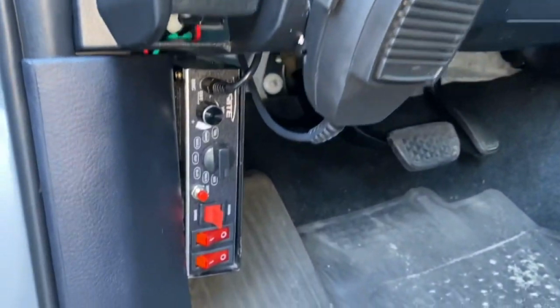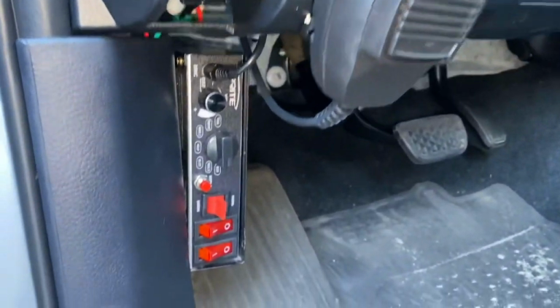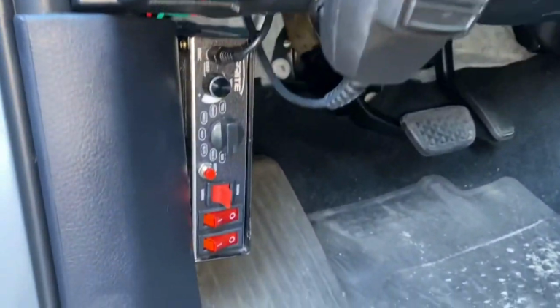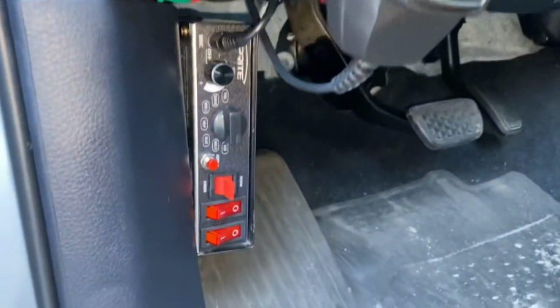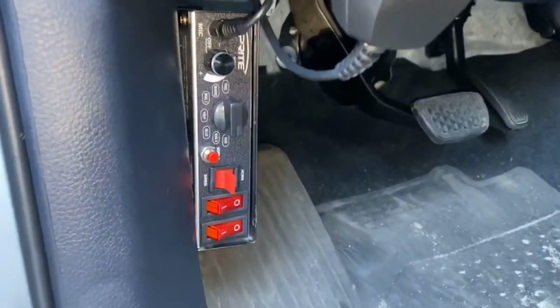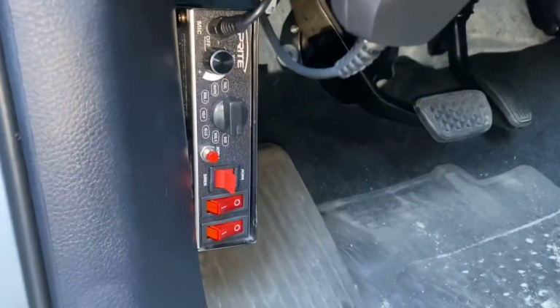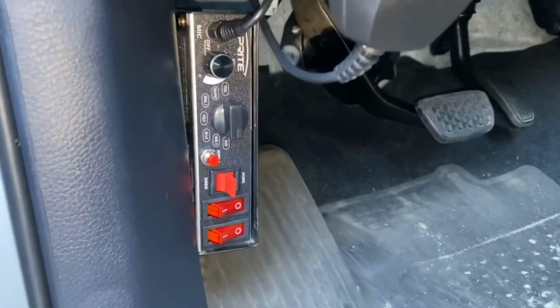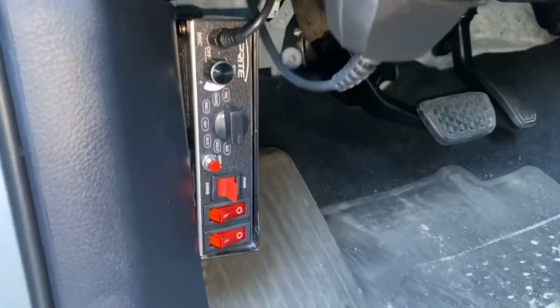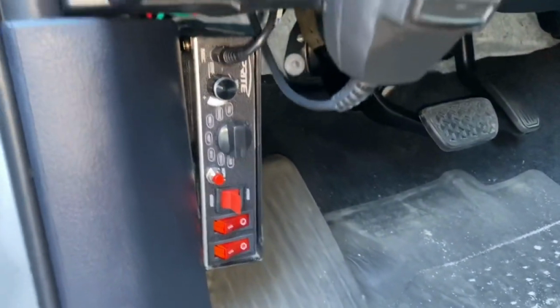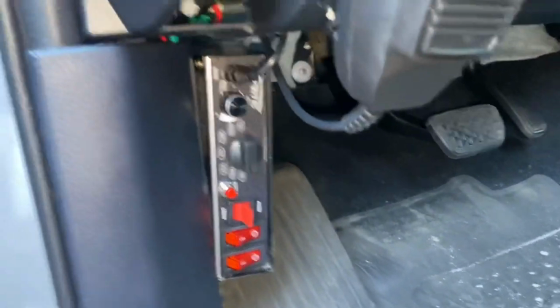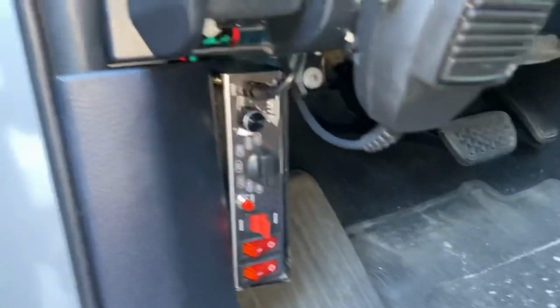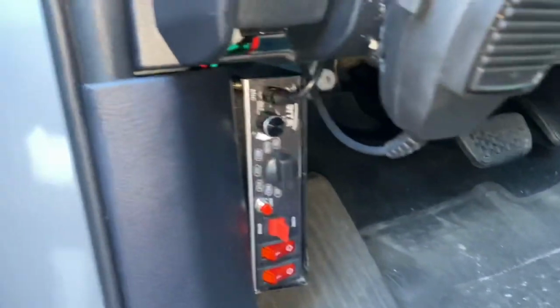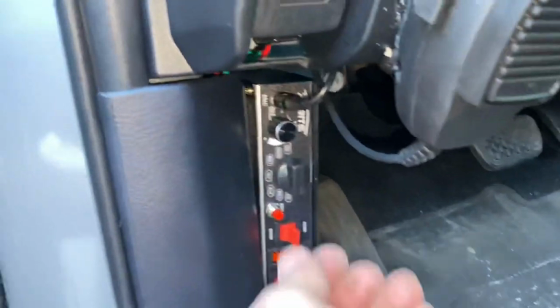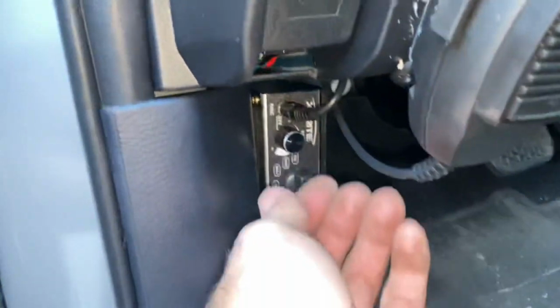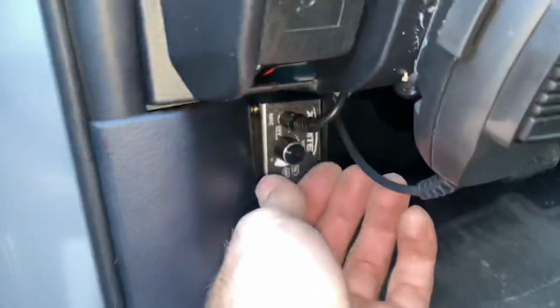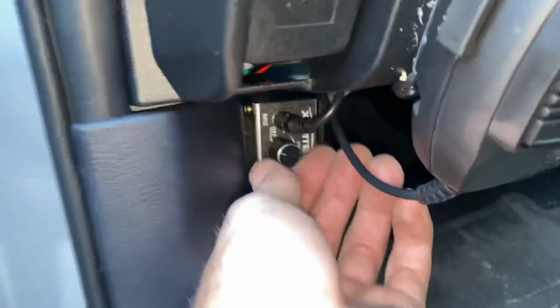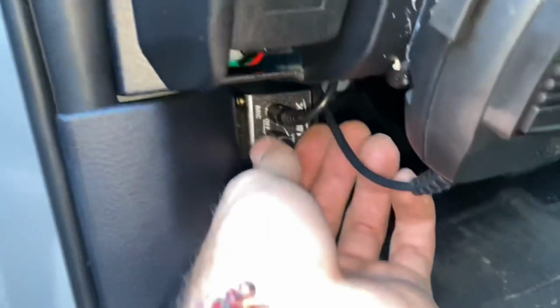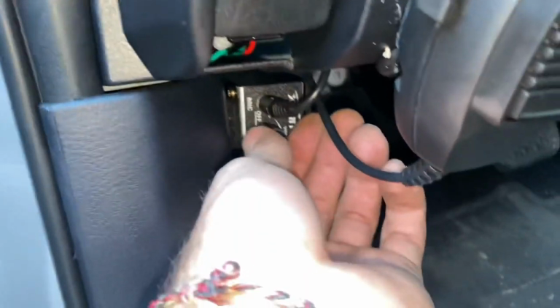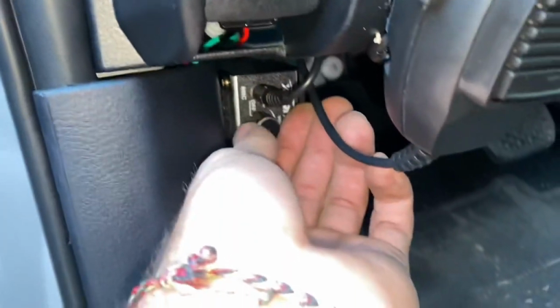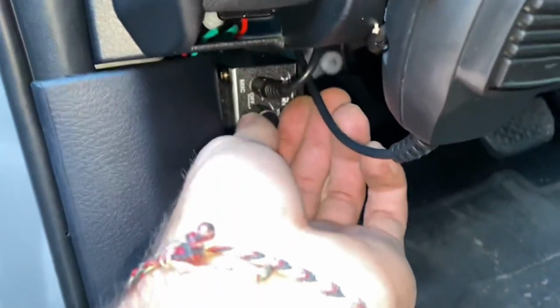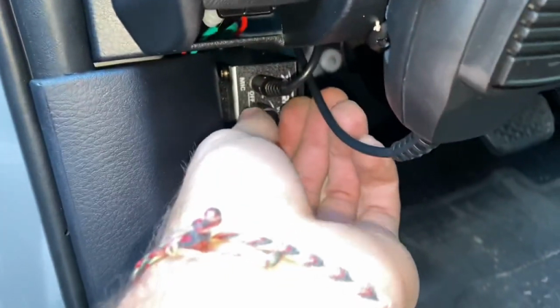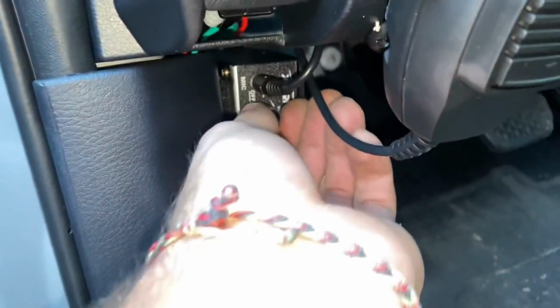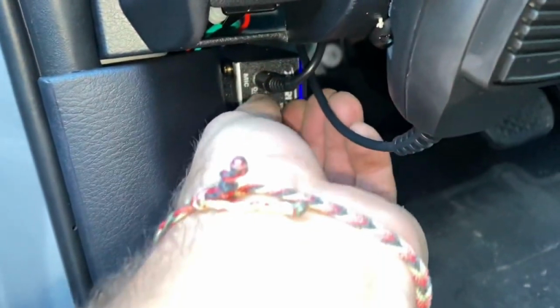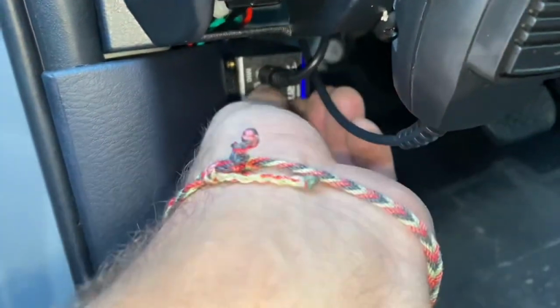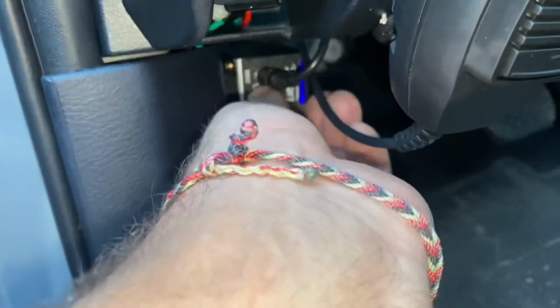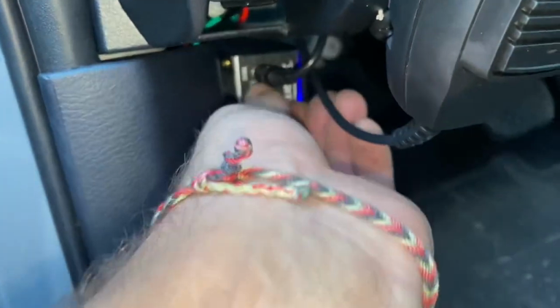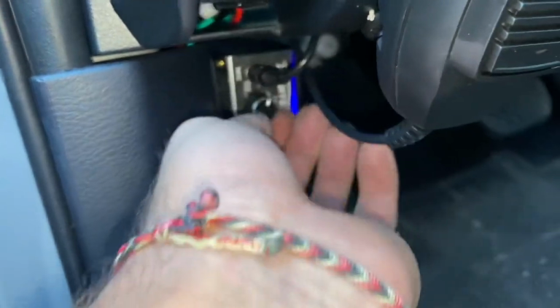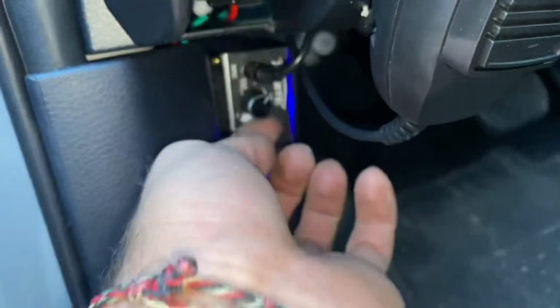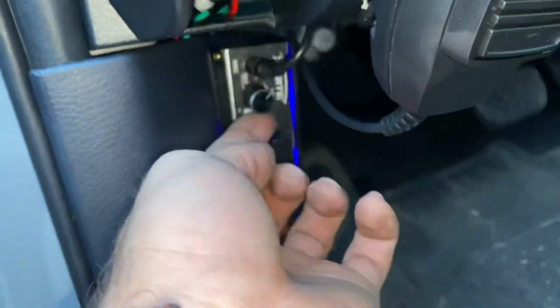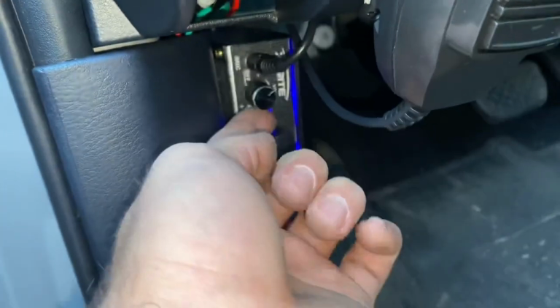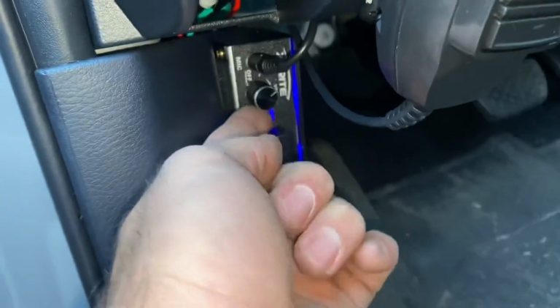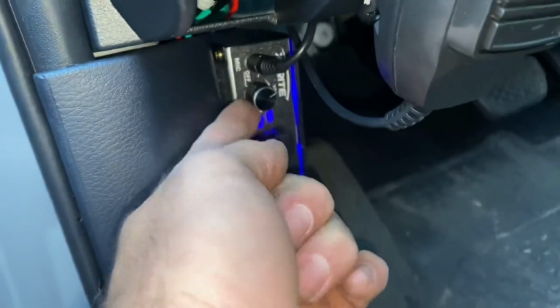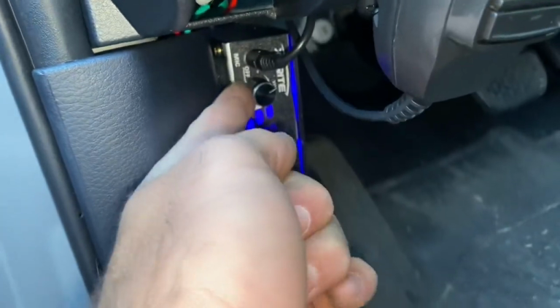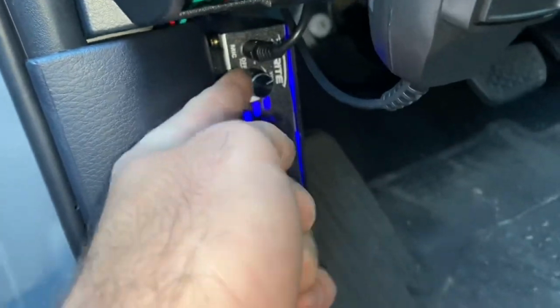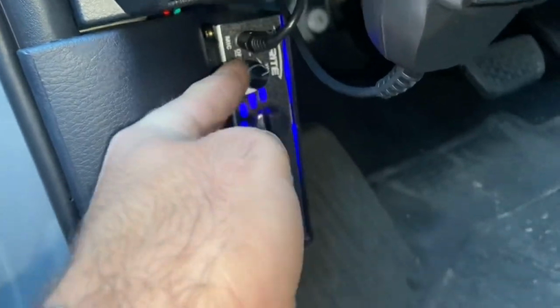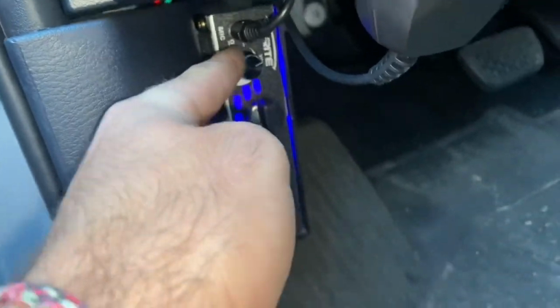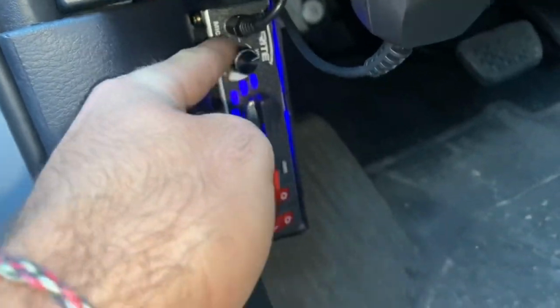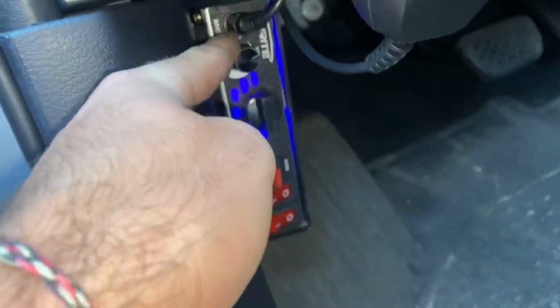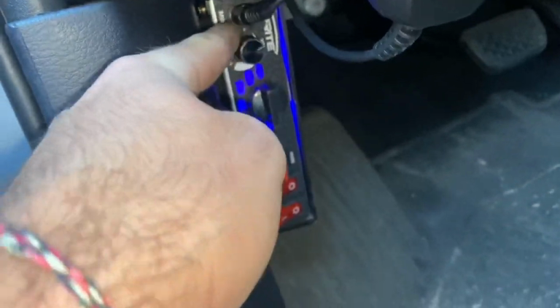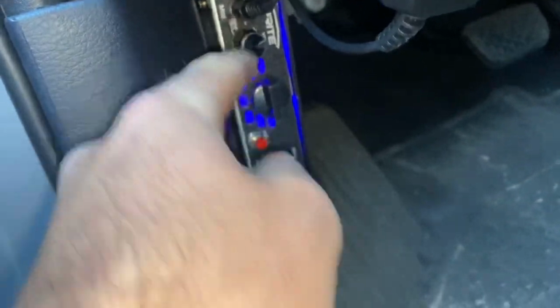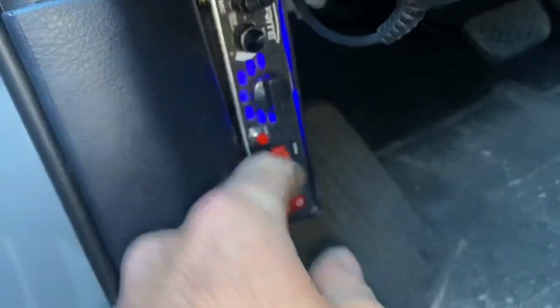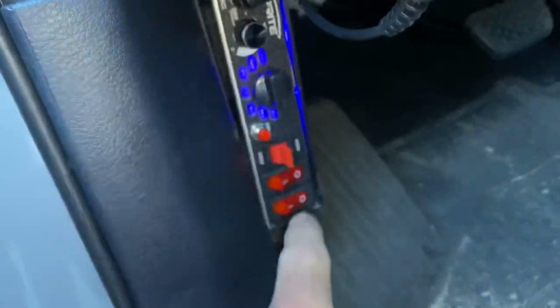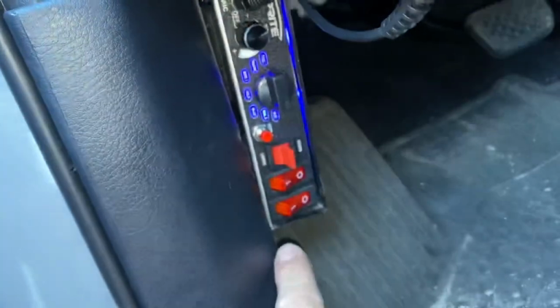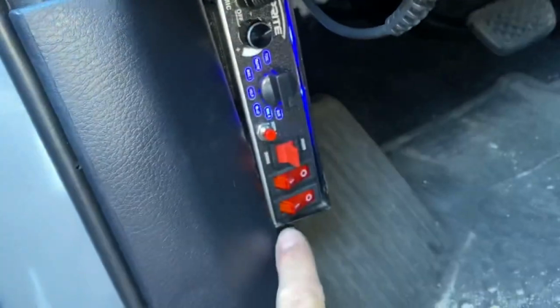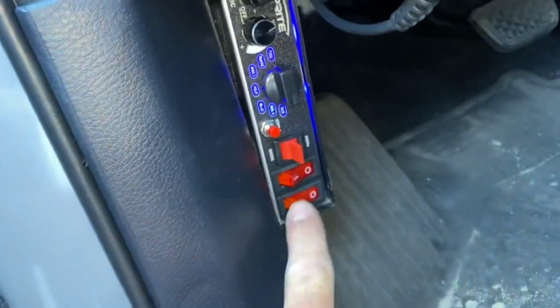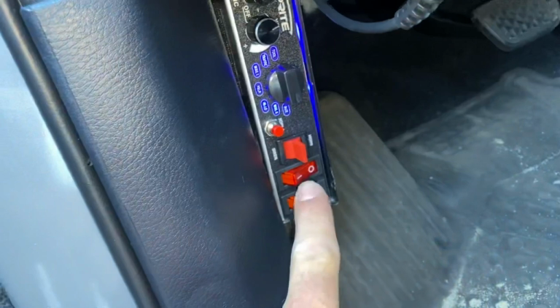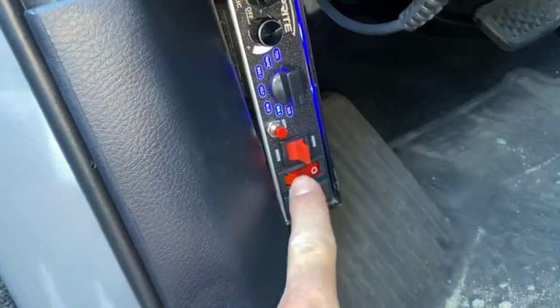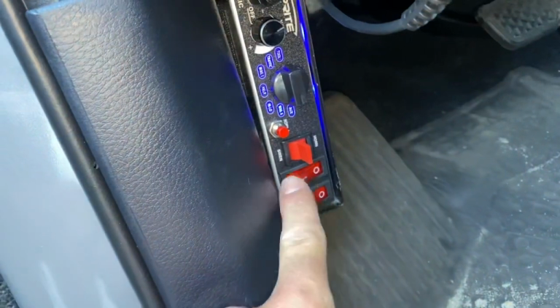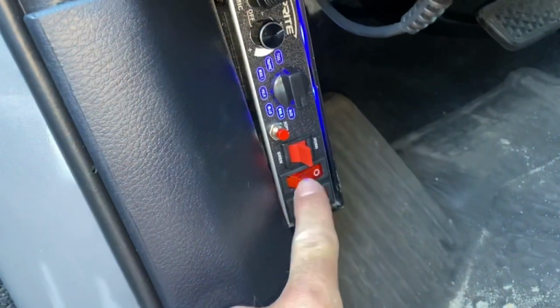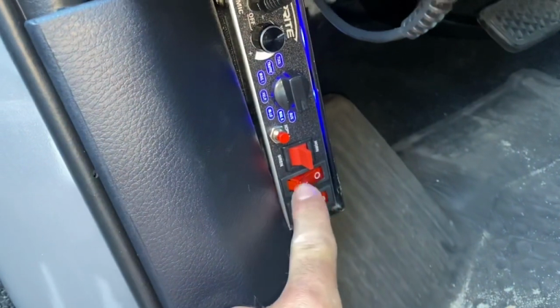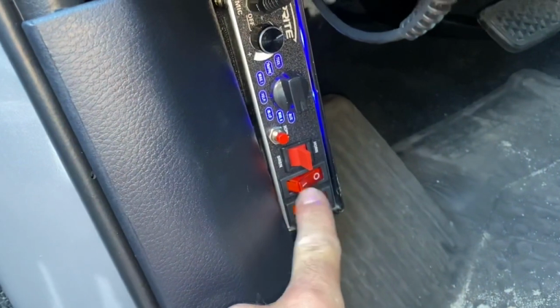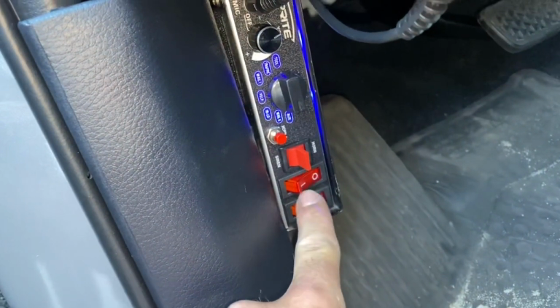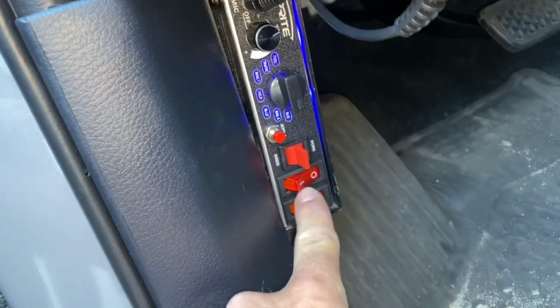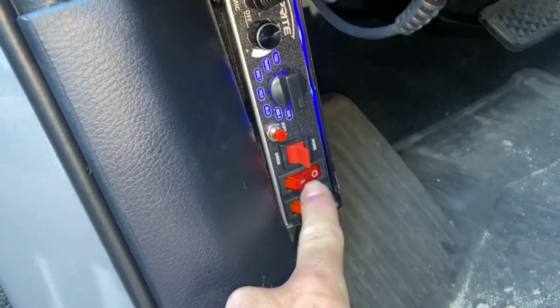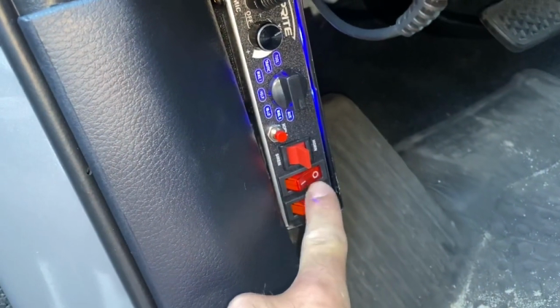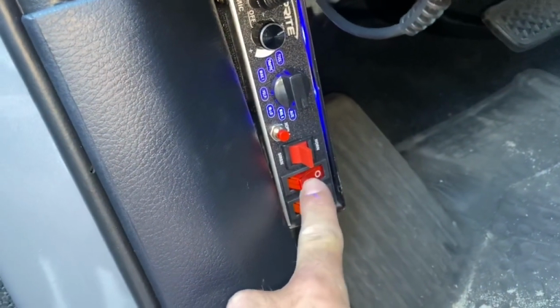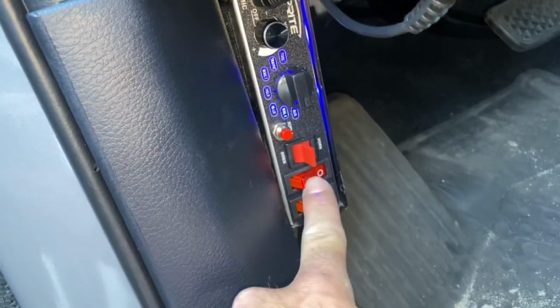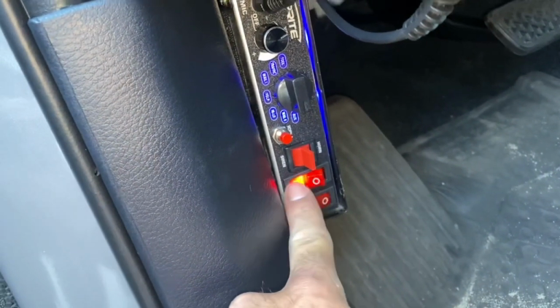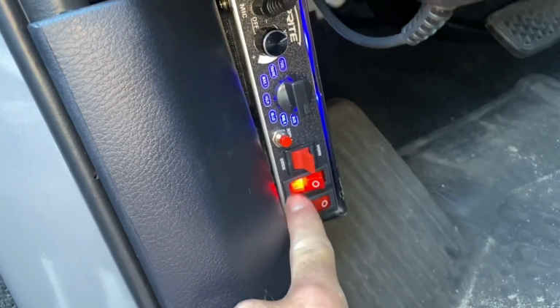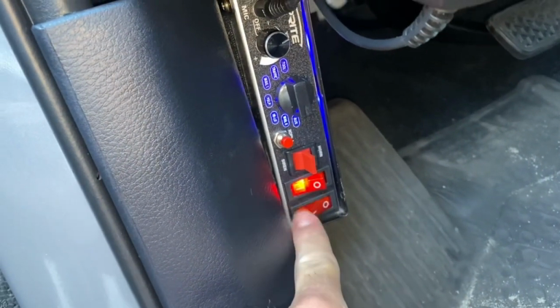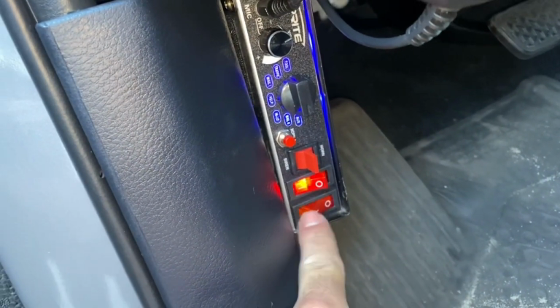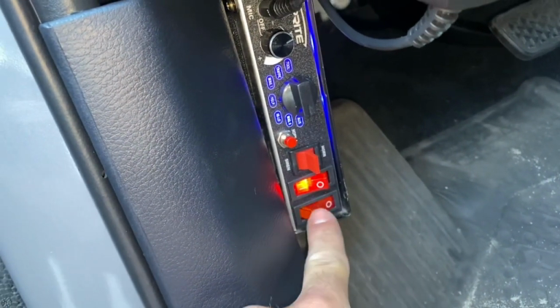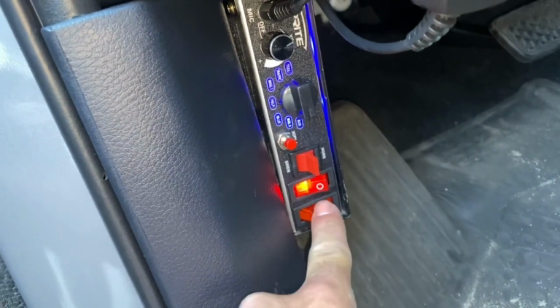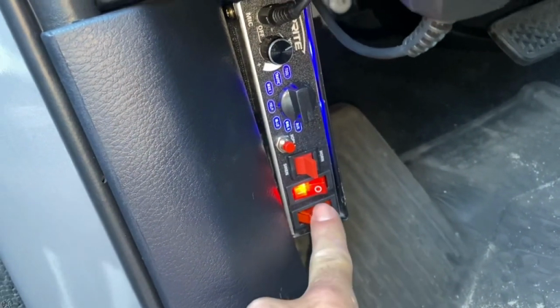Everything's set up and the wire is hidden. Make sure this turns on and it lights up - you can use some of the switches just to make sure it works.